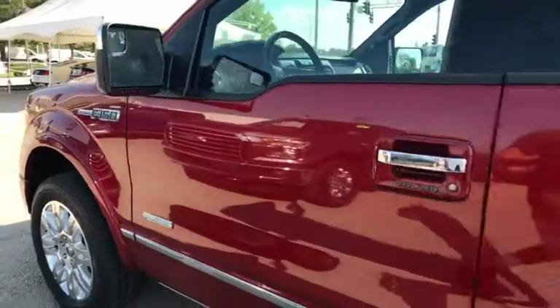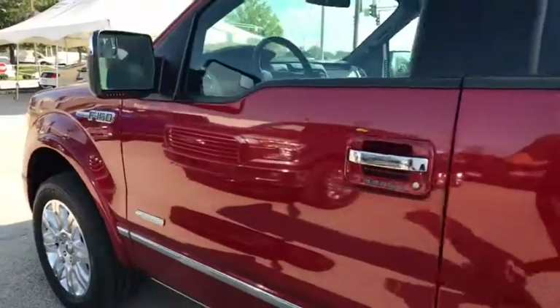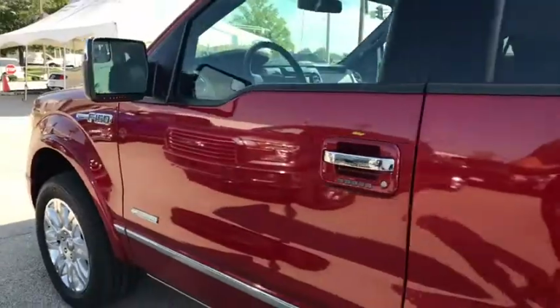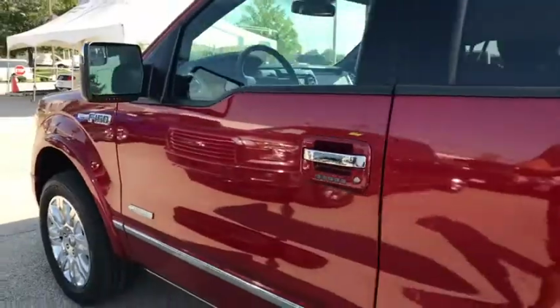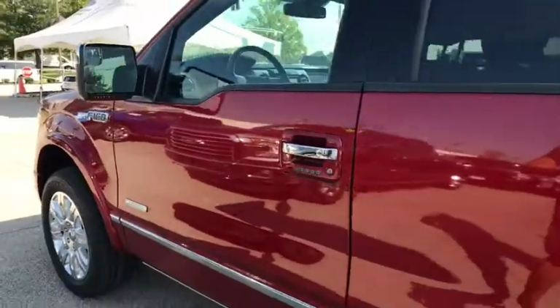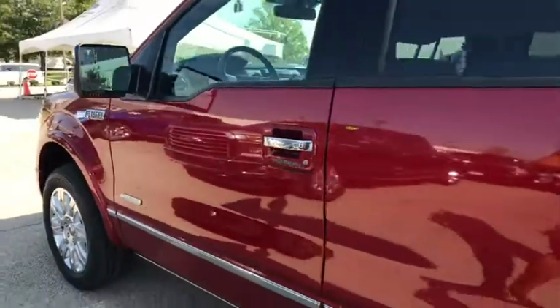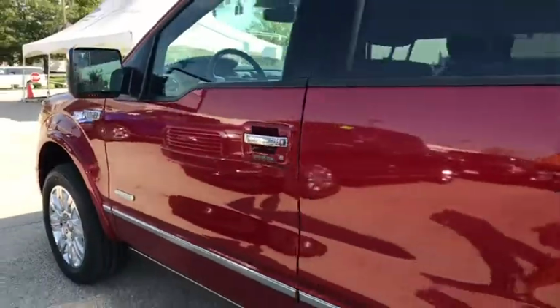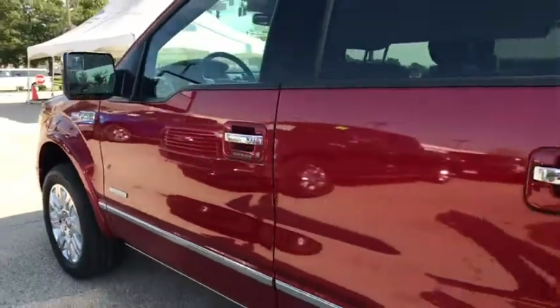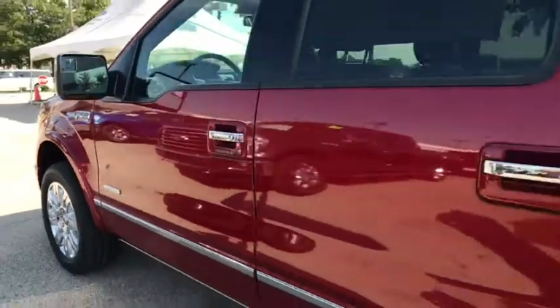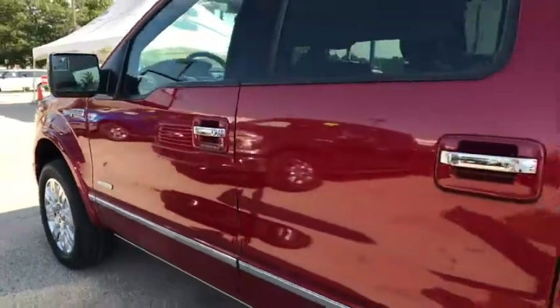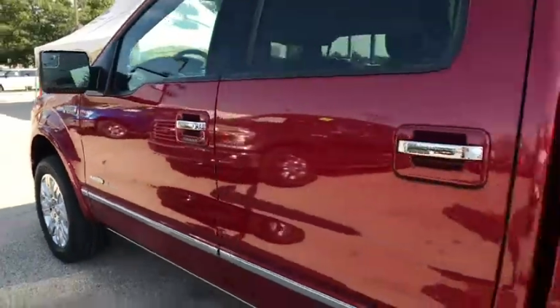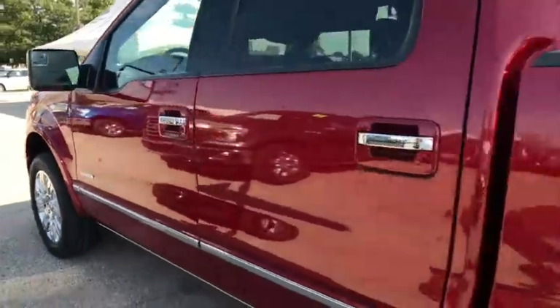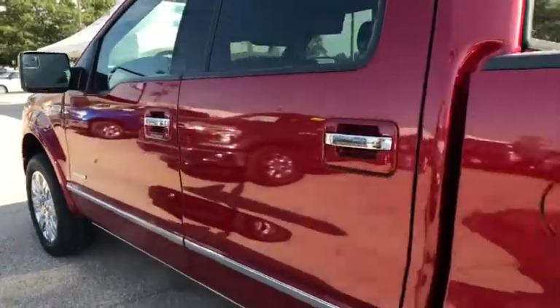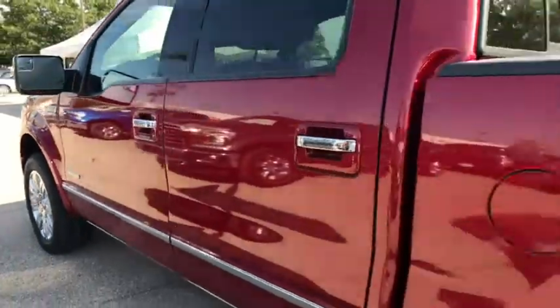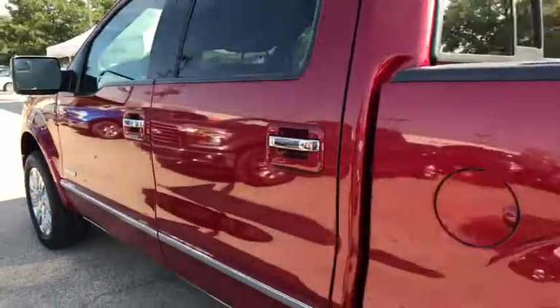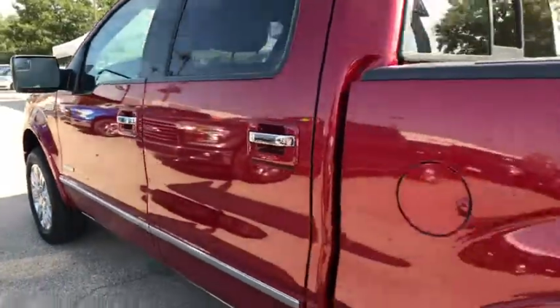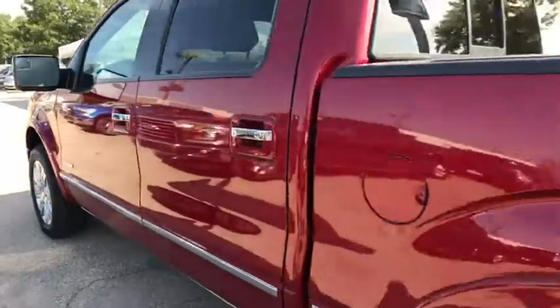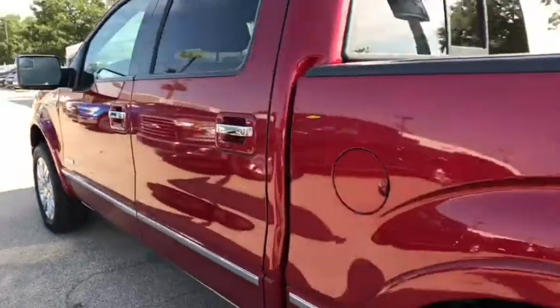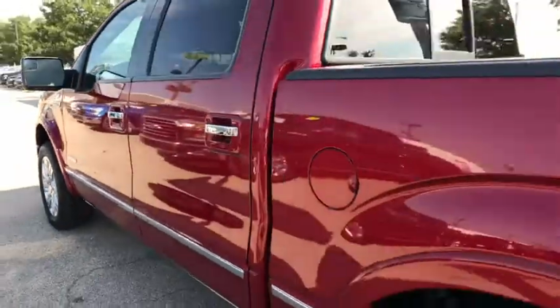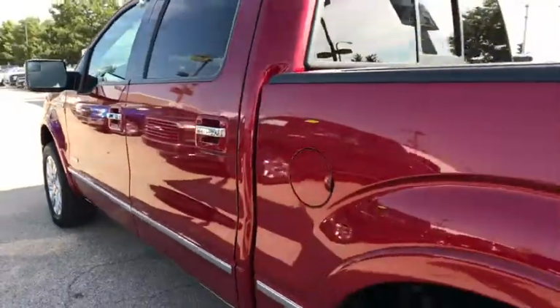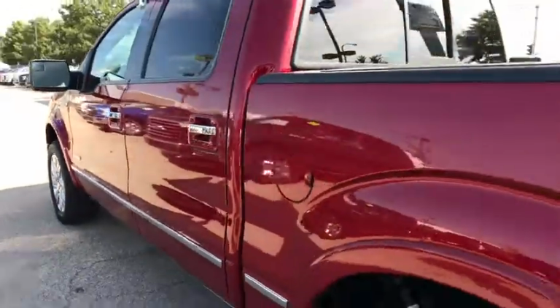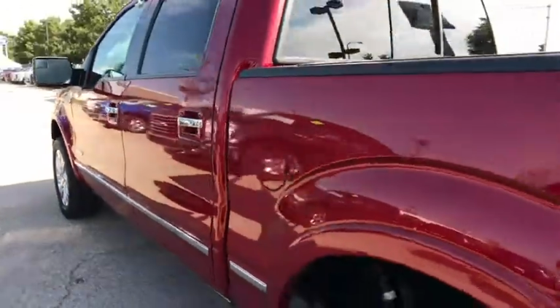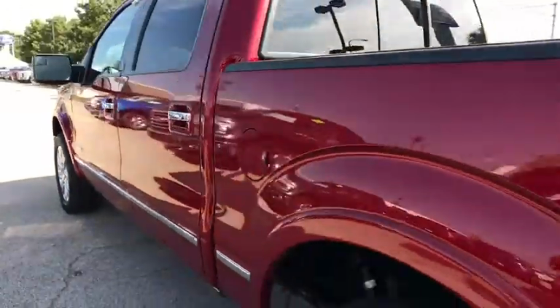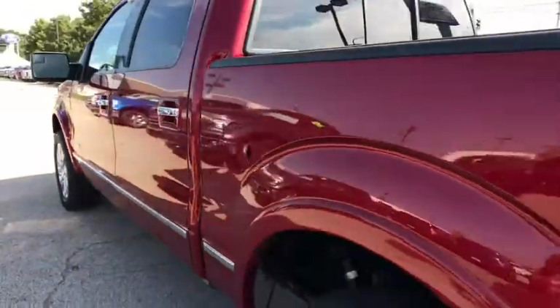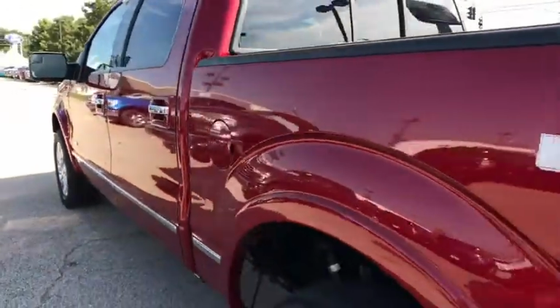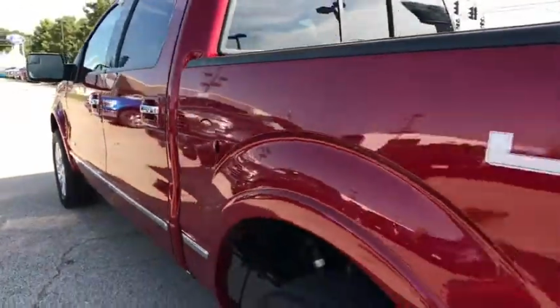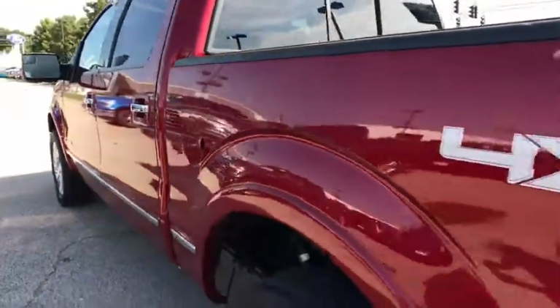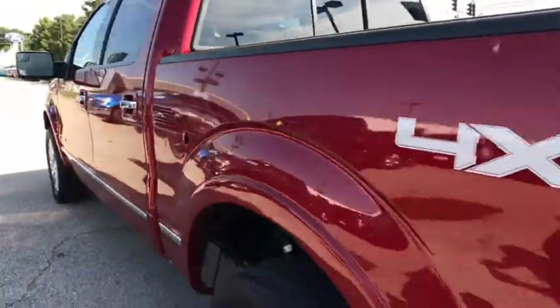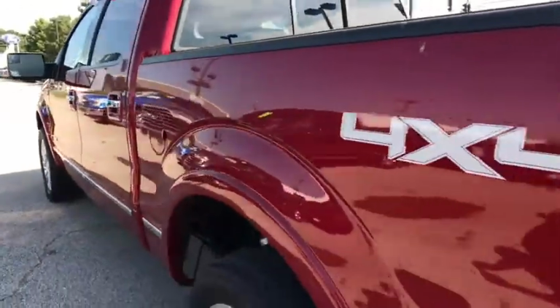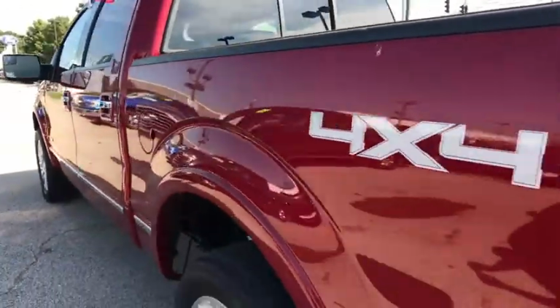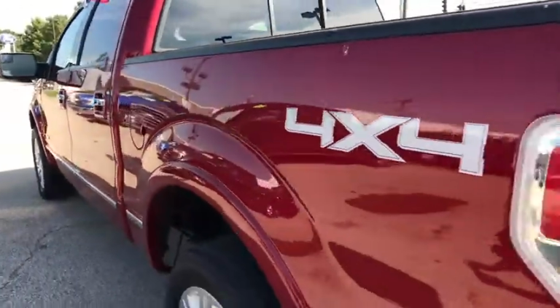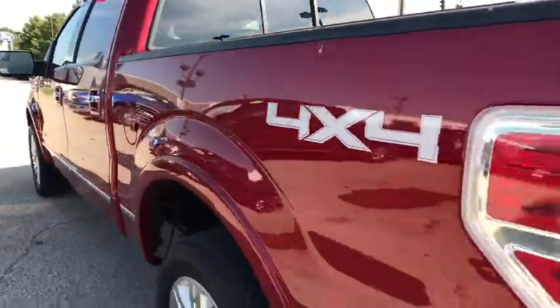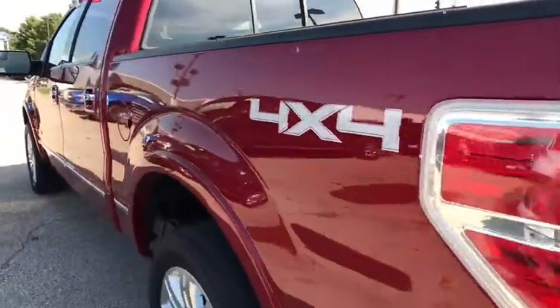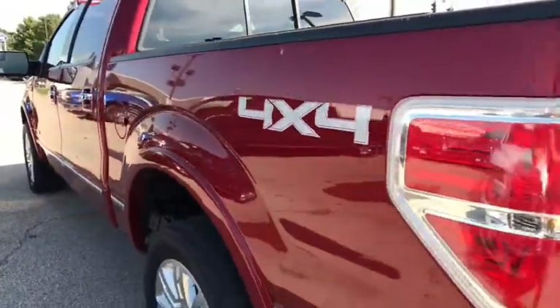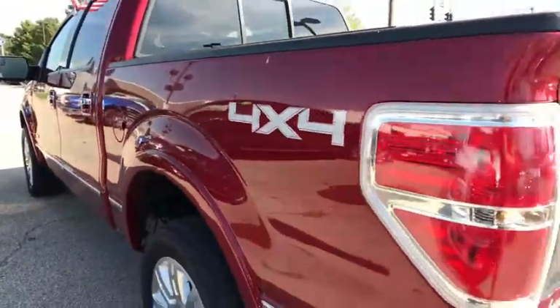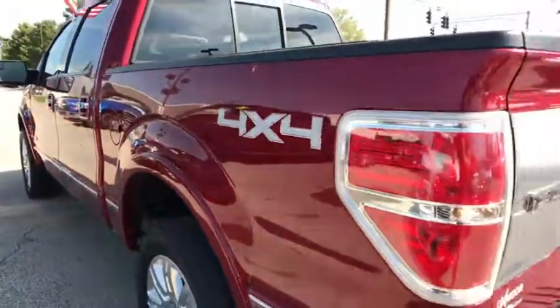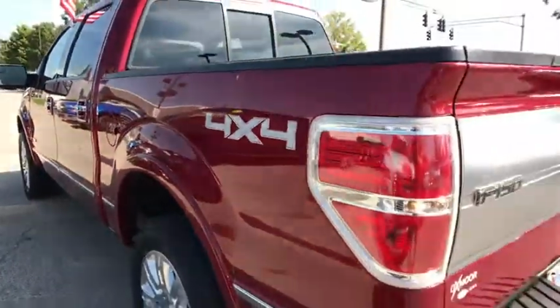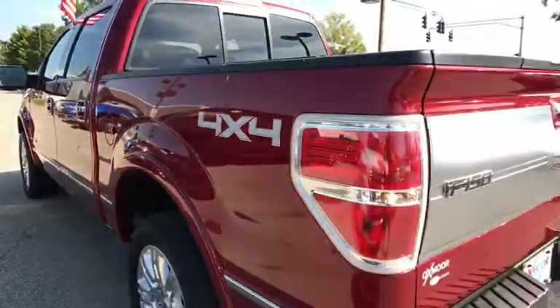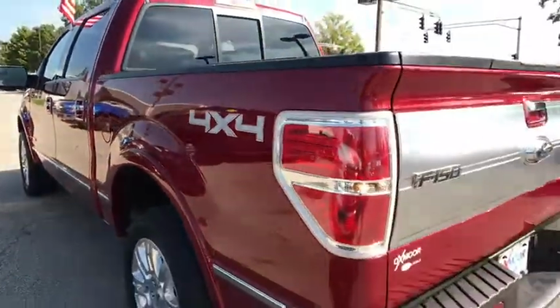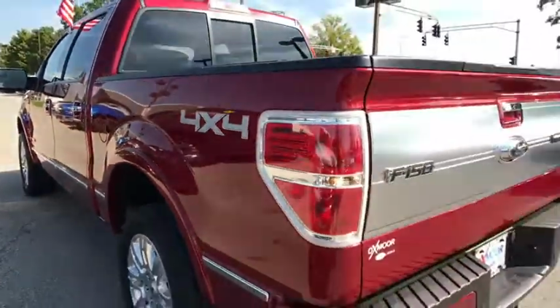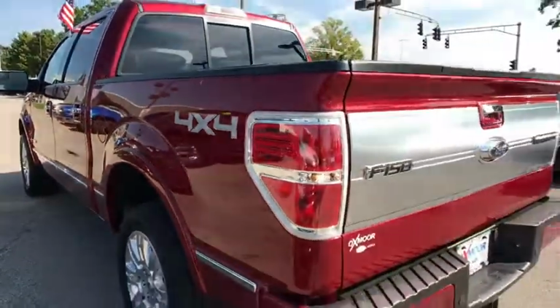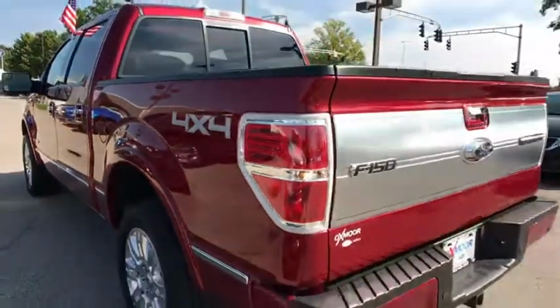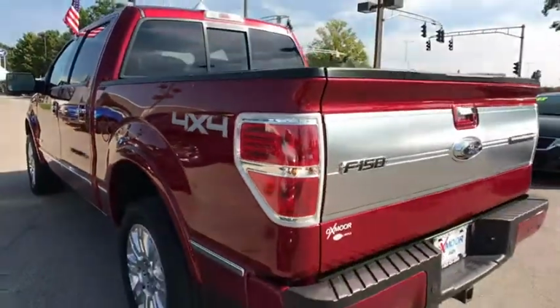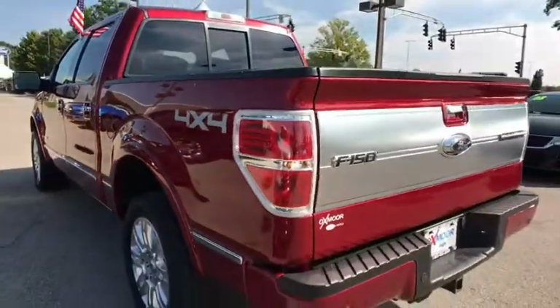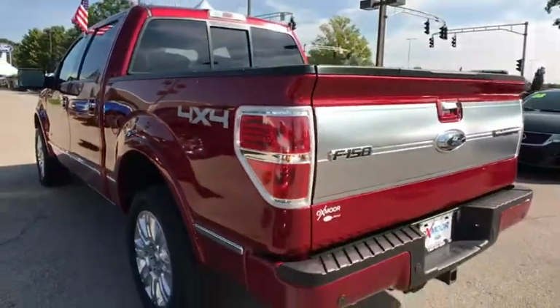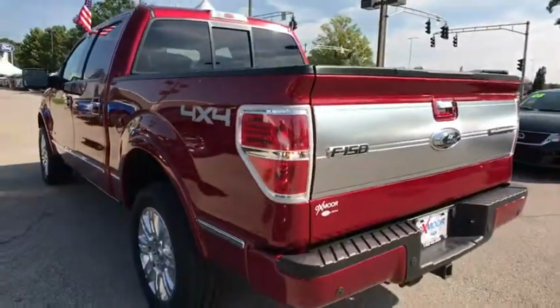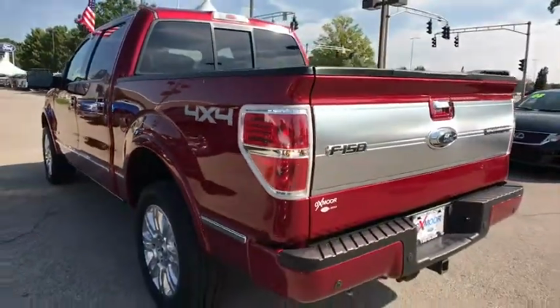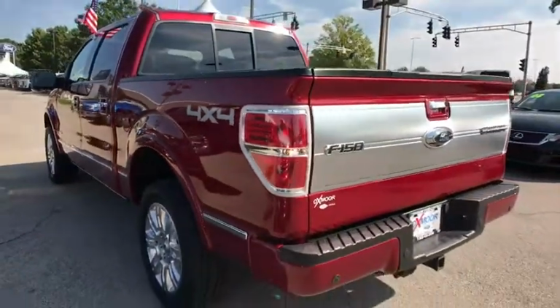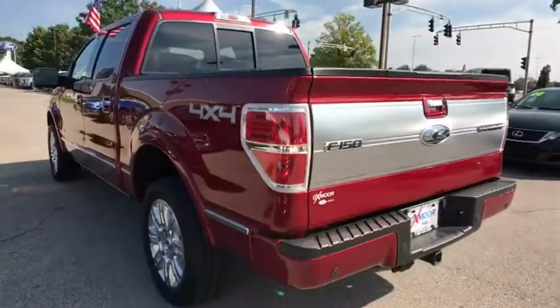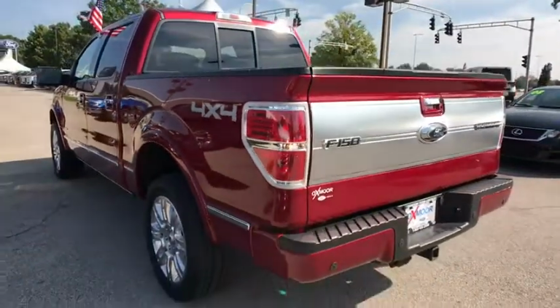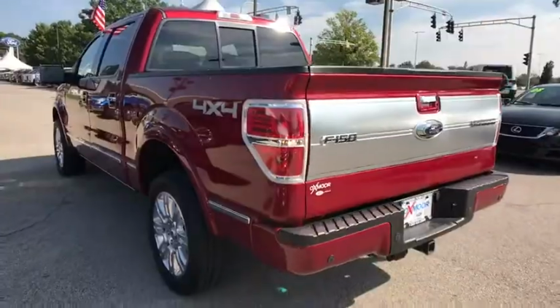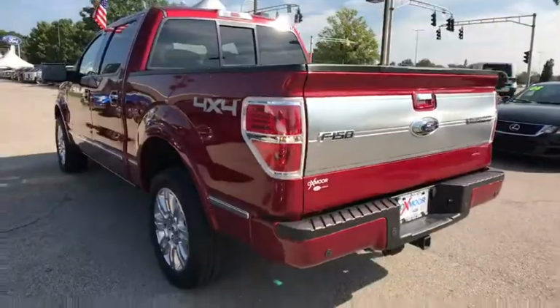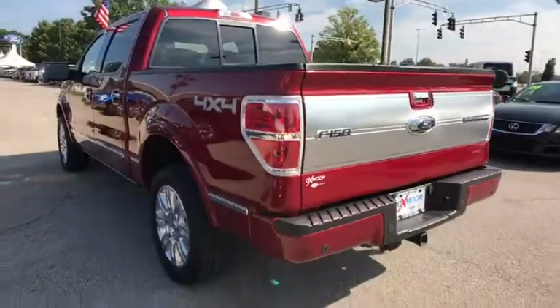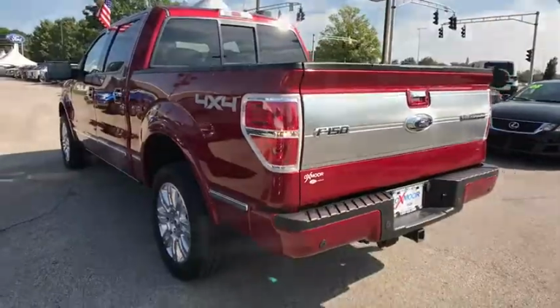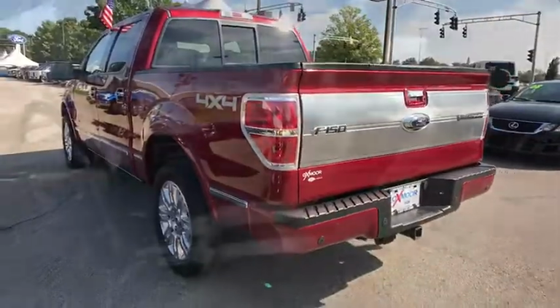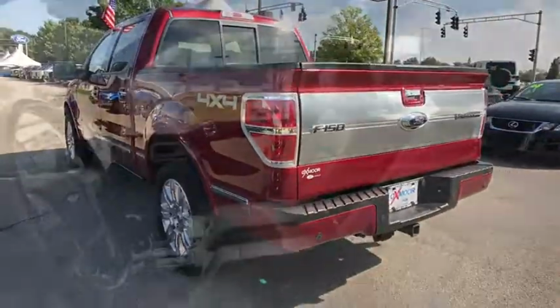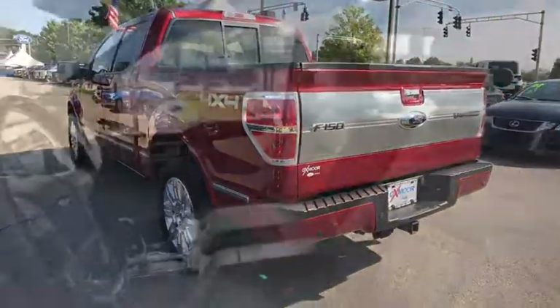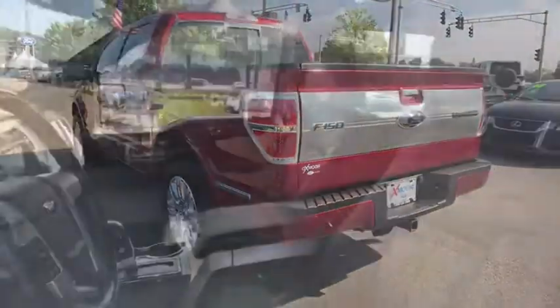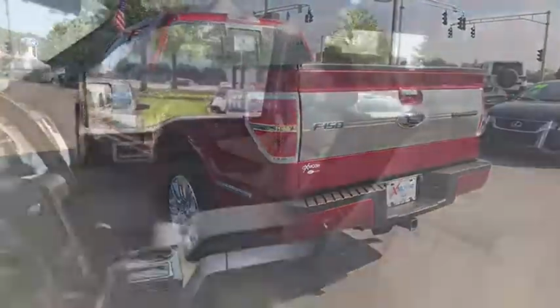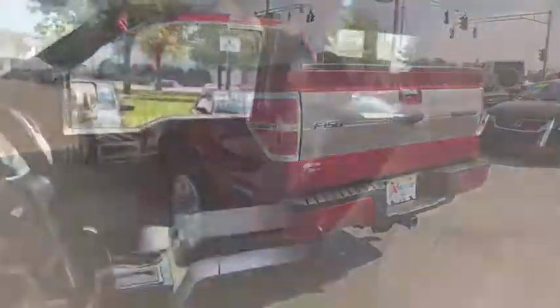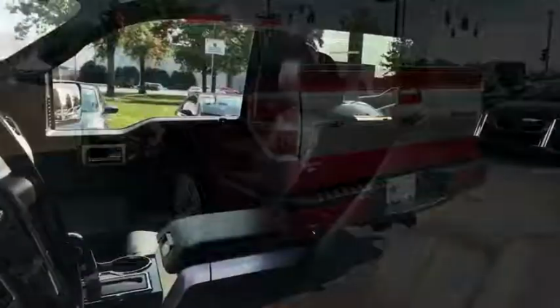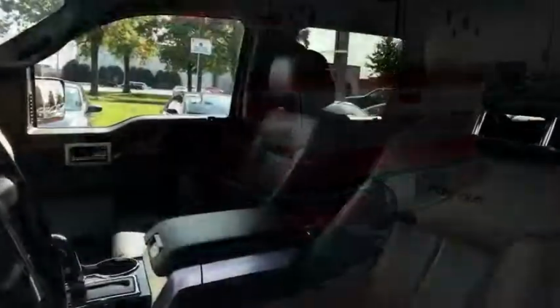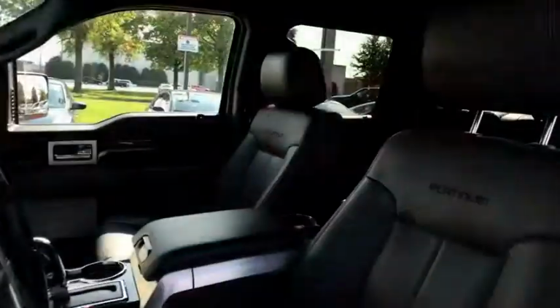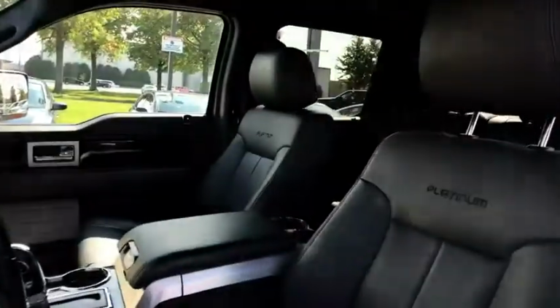This vehicle has less than 40,000 miles. Here are some of this vehicle's great options: Stability control.